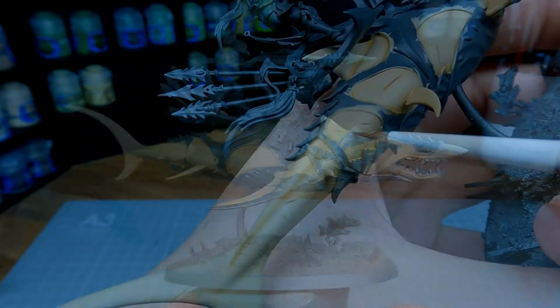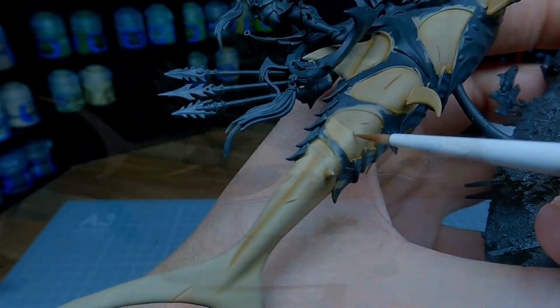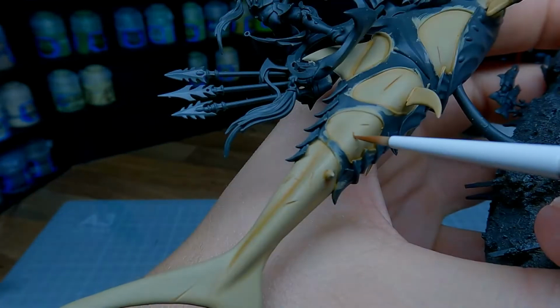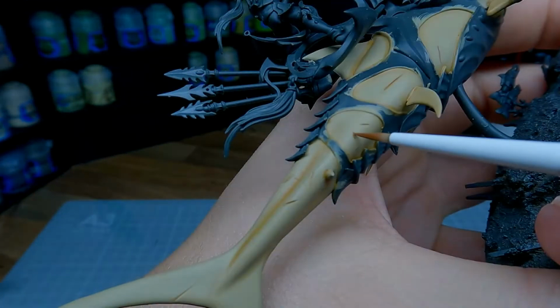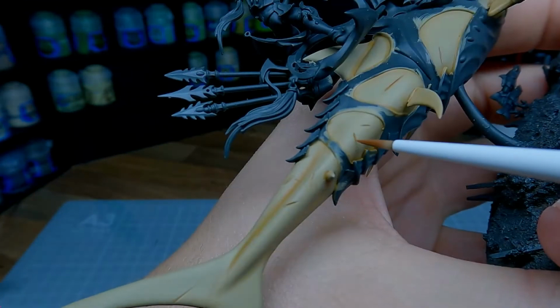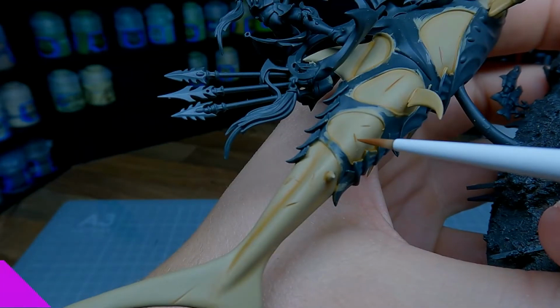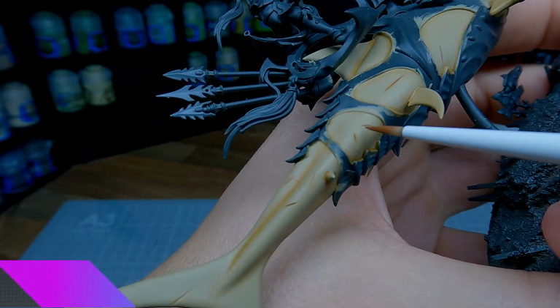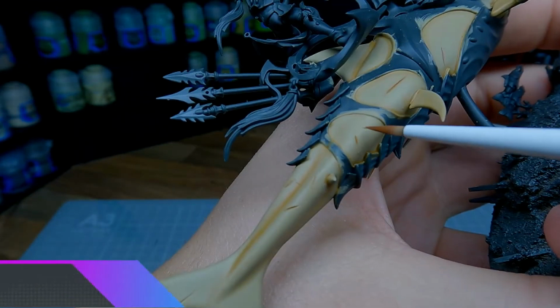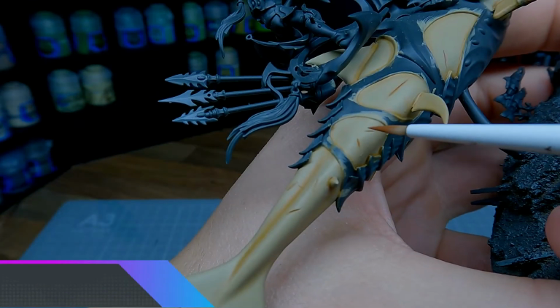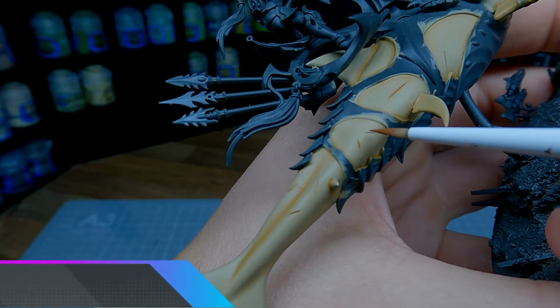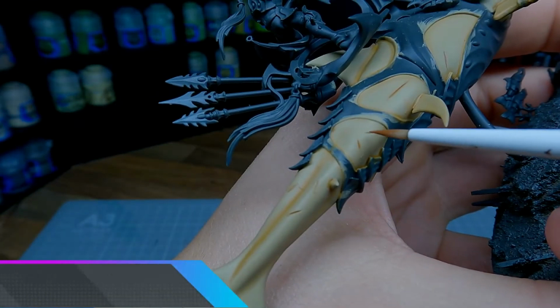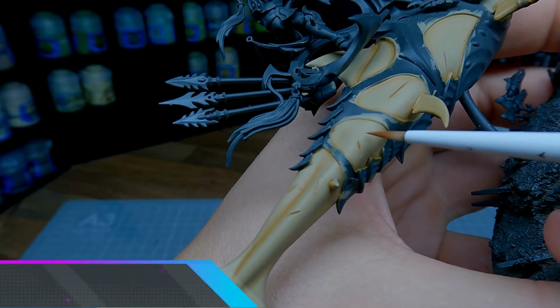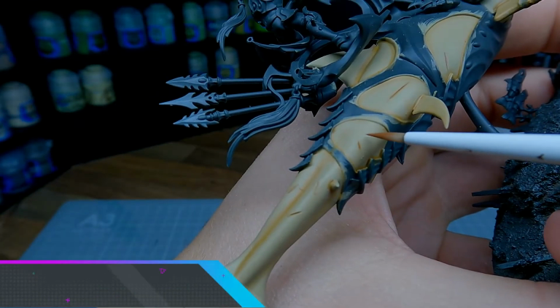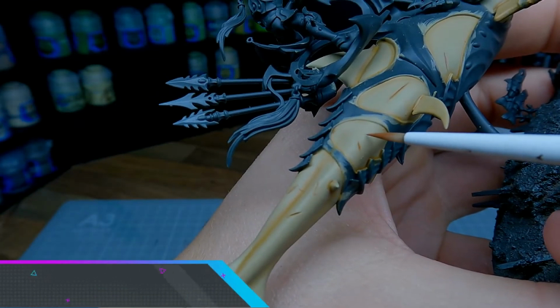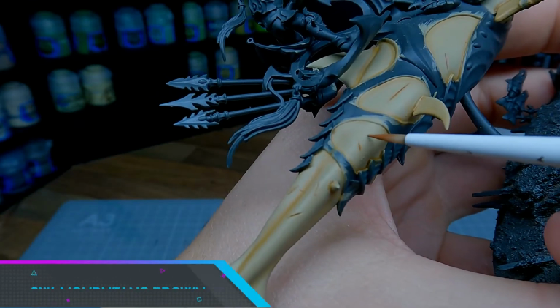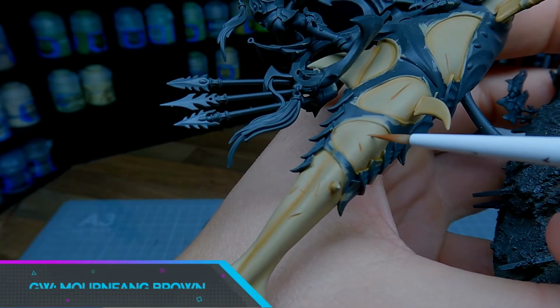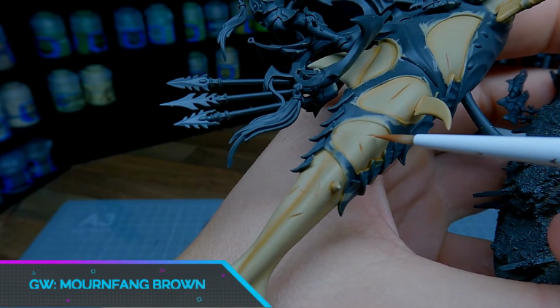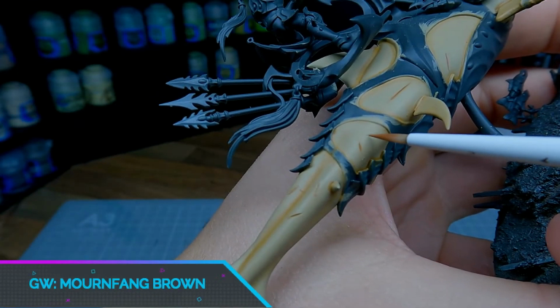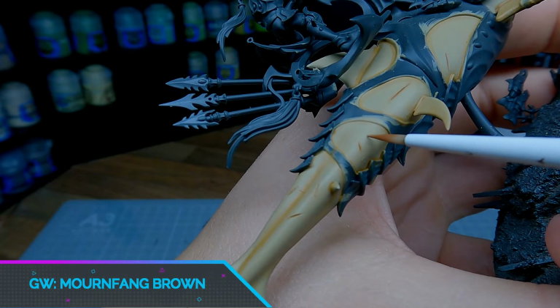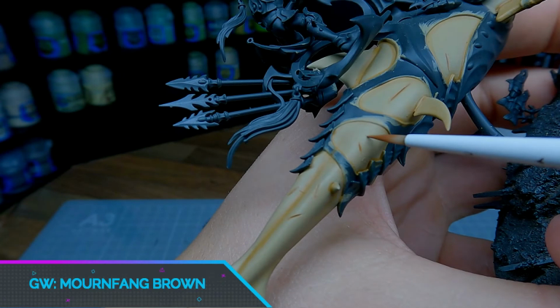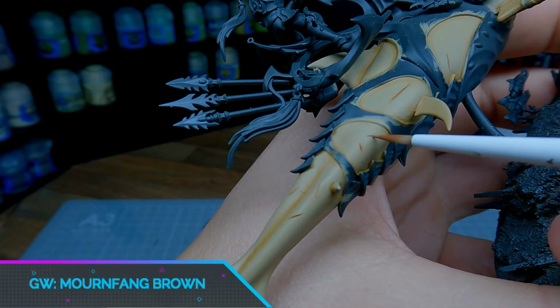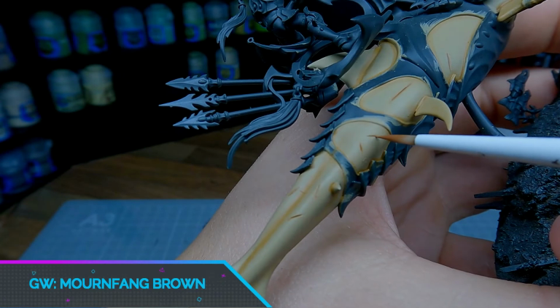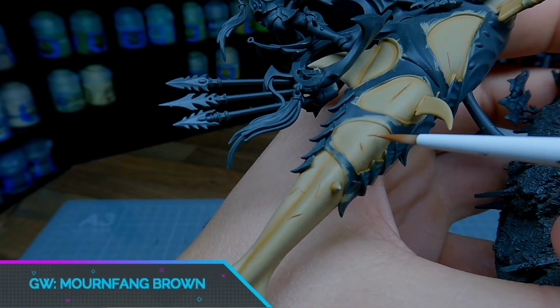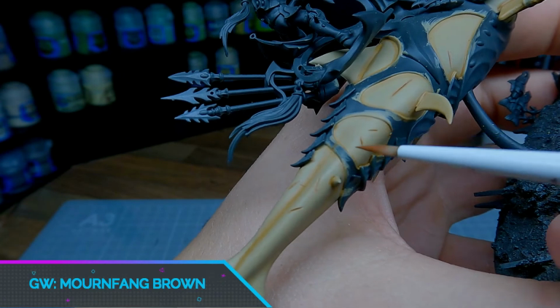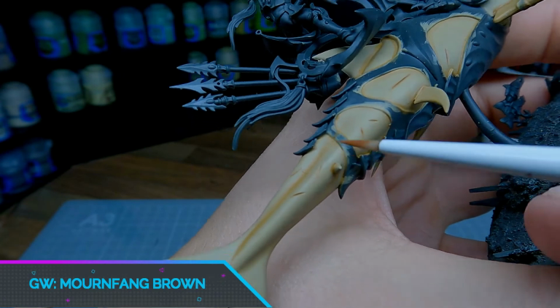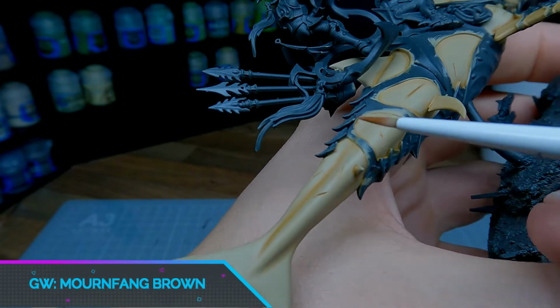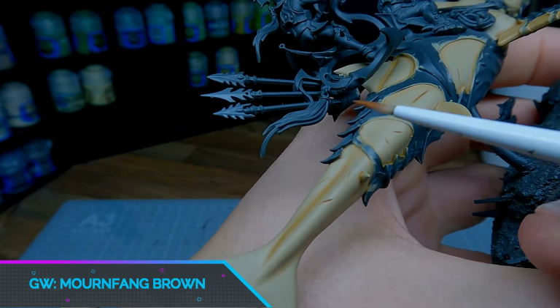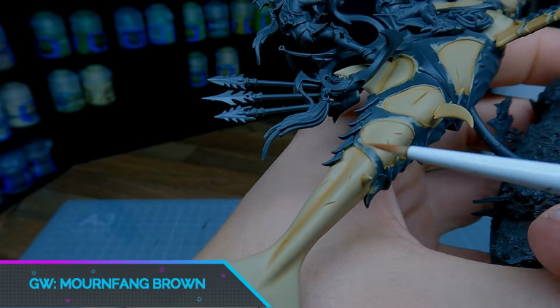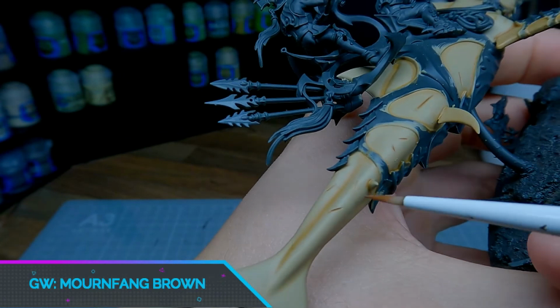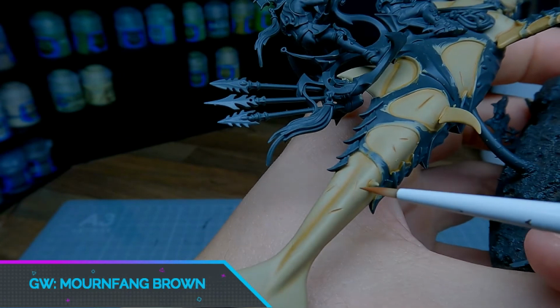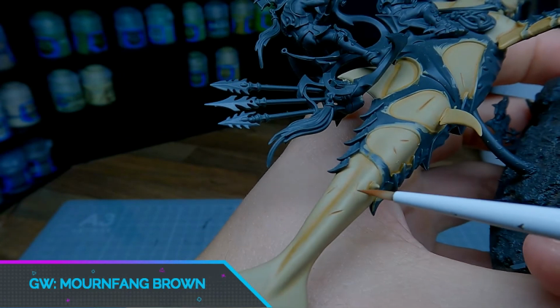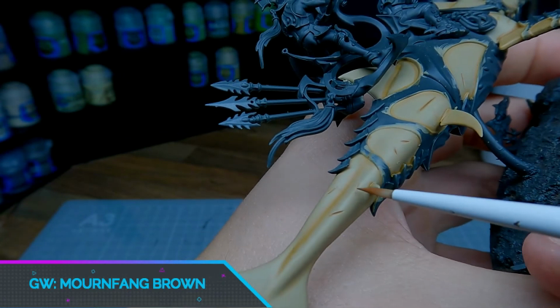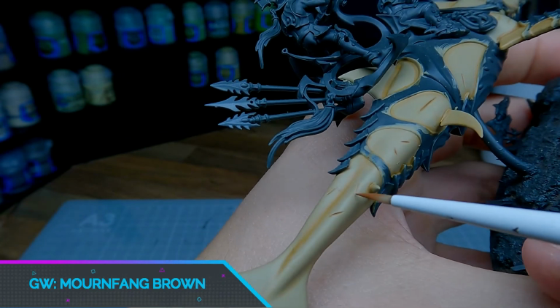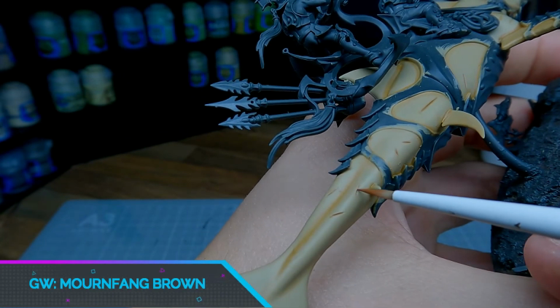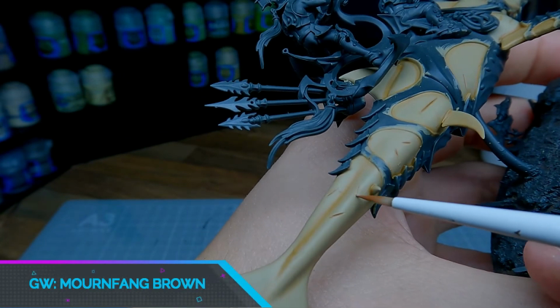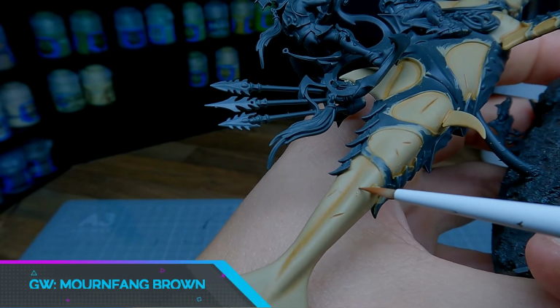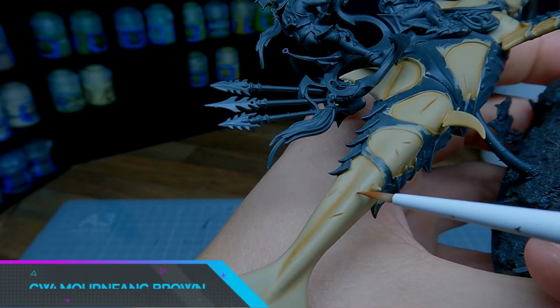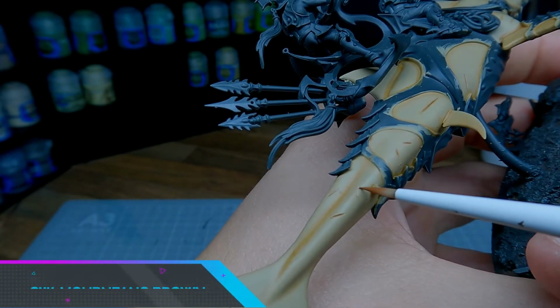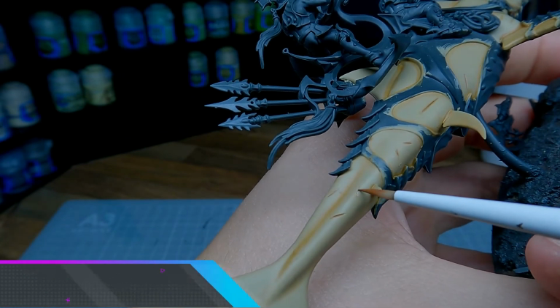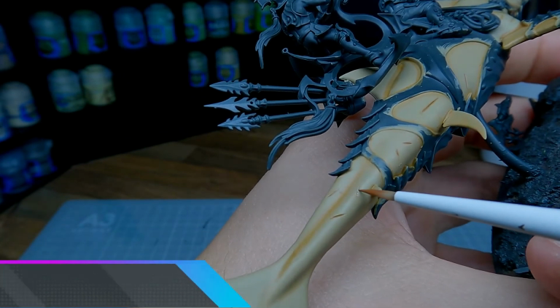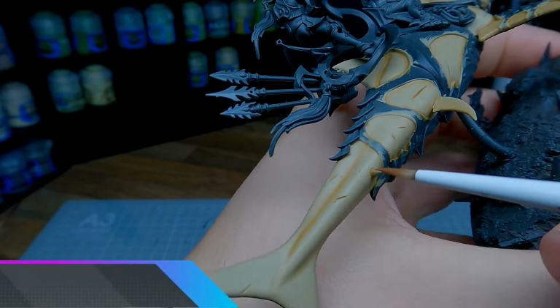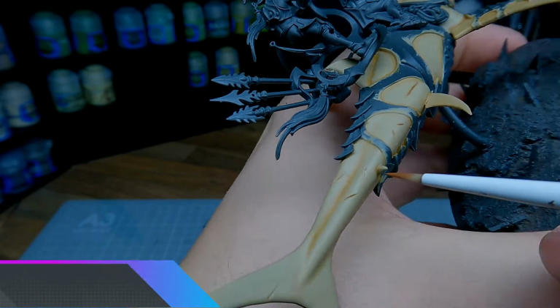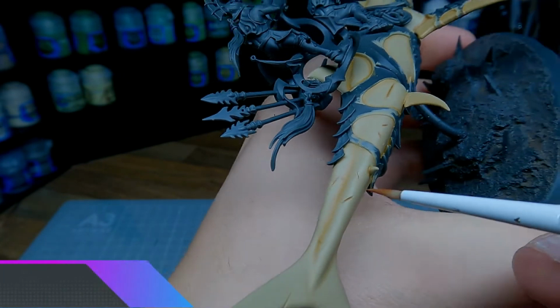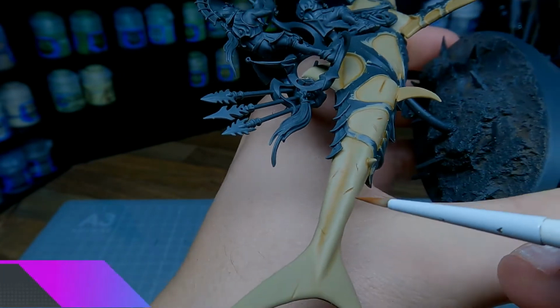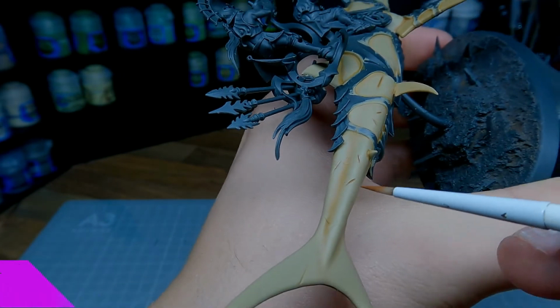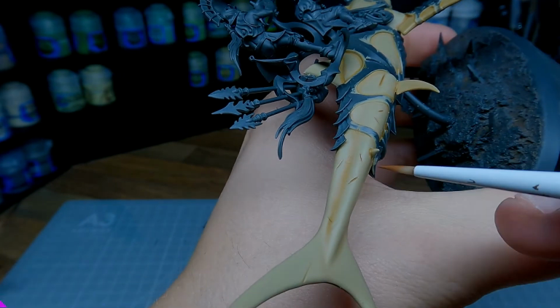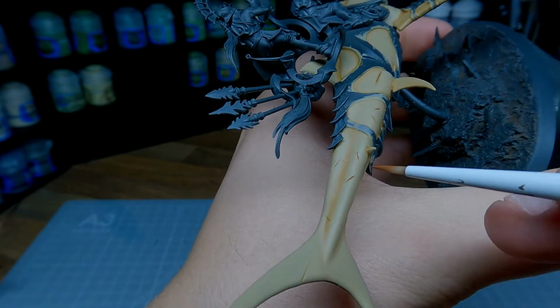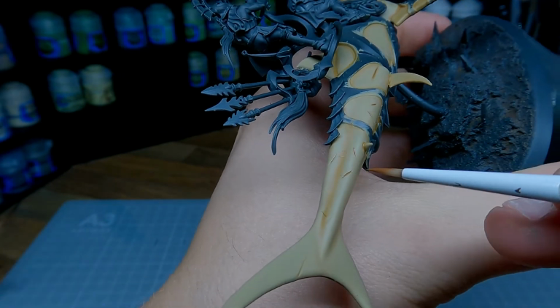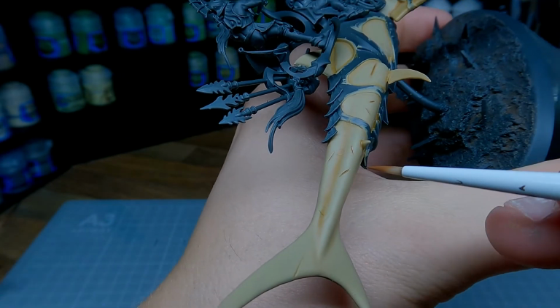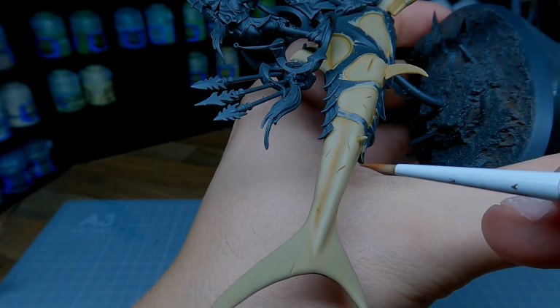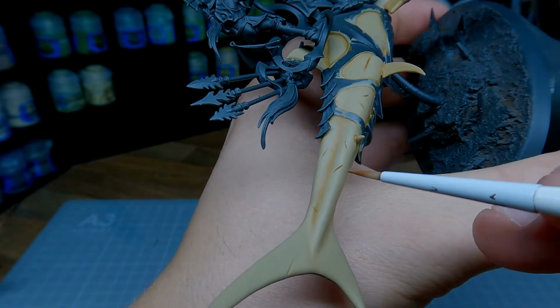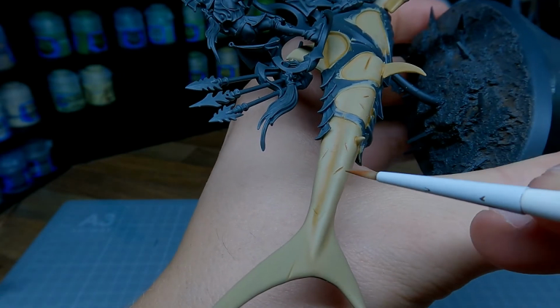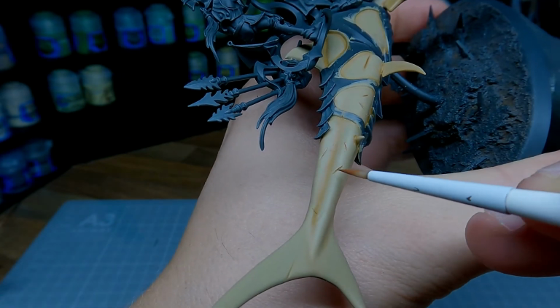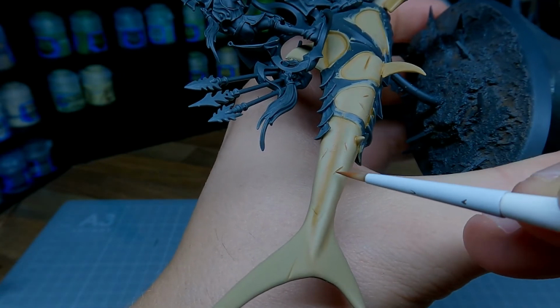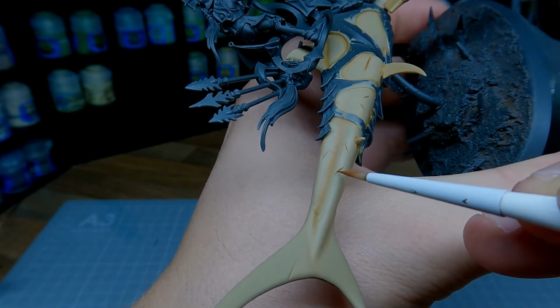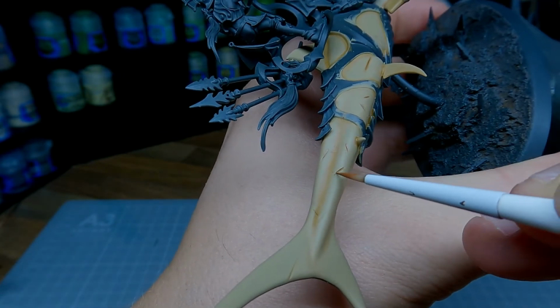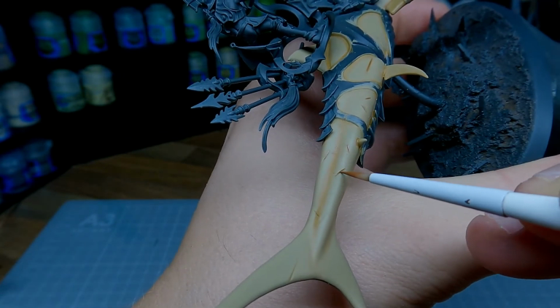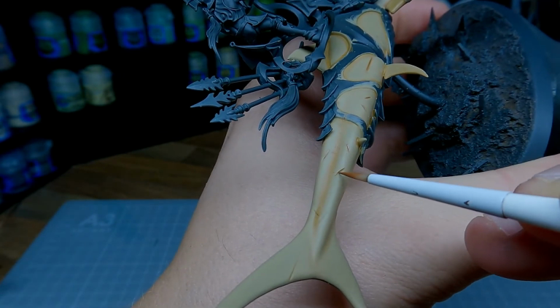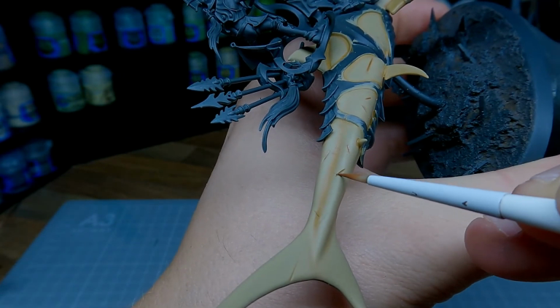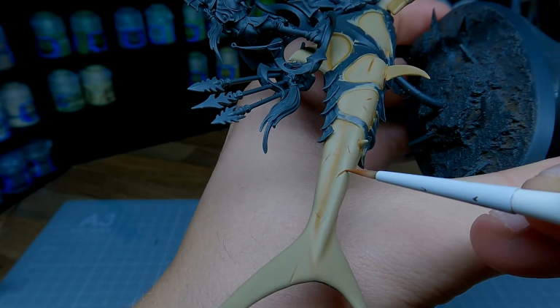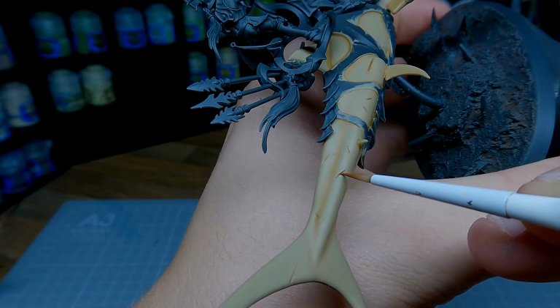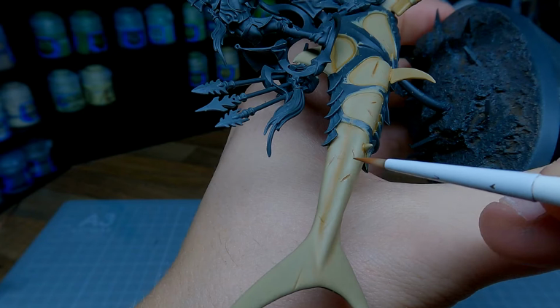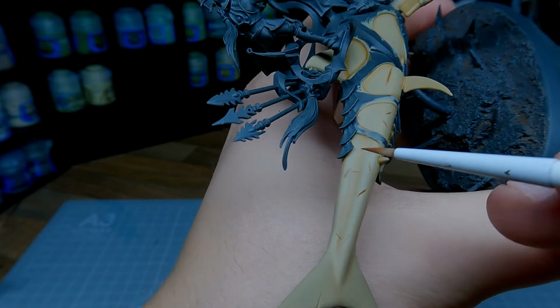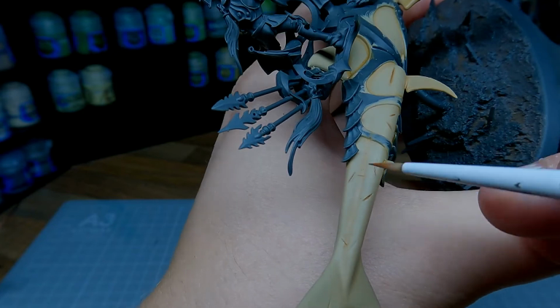We're now going to repeat the process again, this time using Mournfang Brown. Mix it with Lahmian Medium and just work it into the deepest recesses.